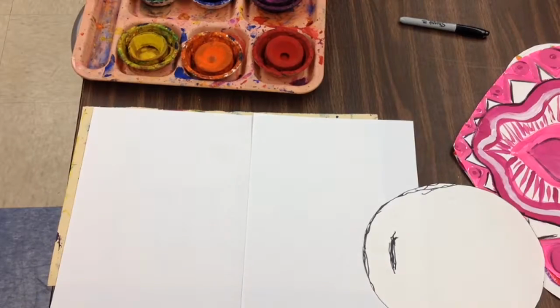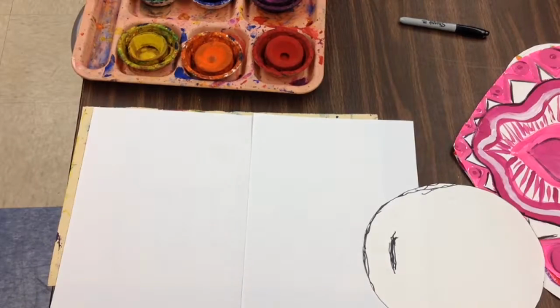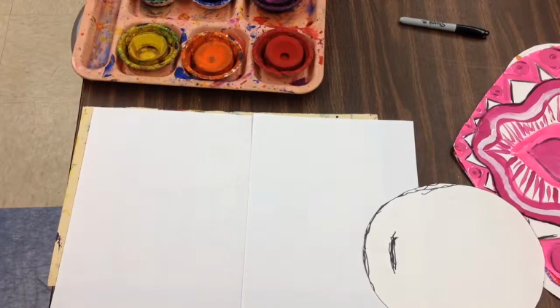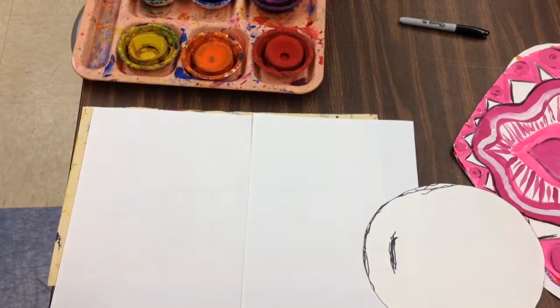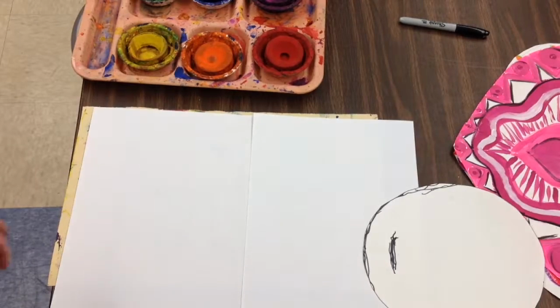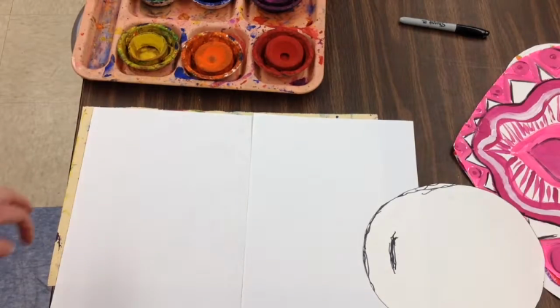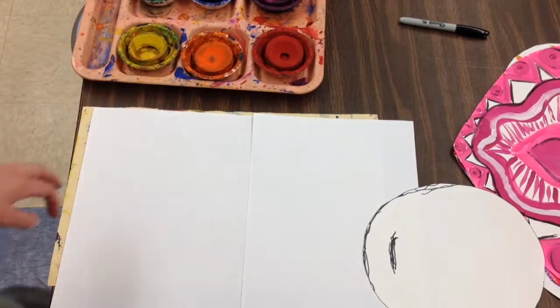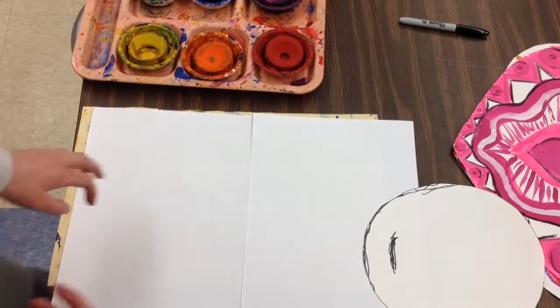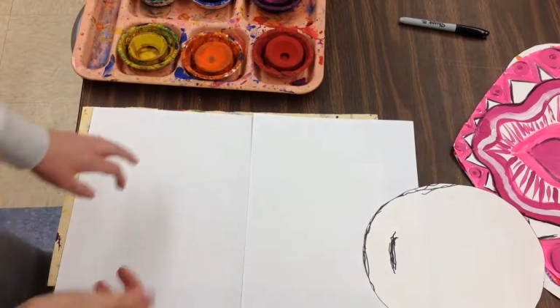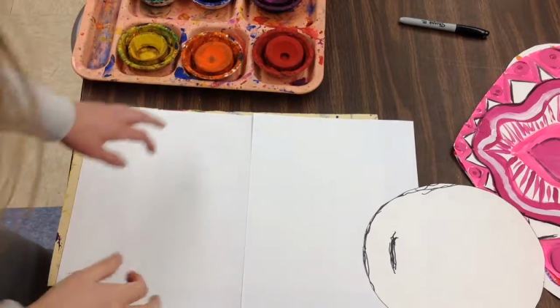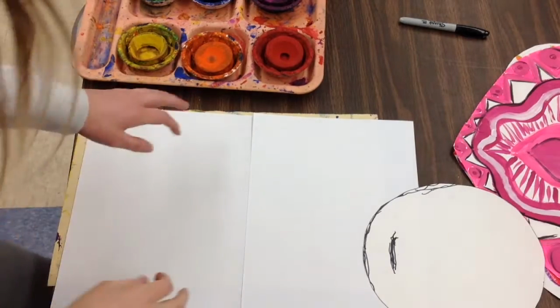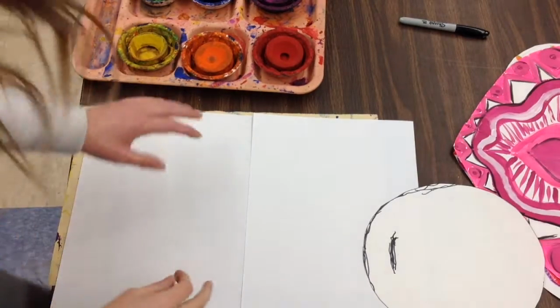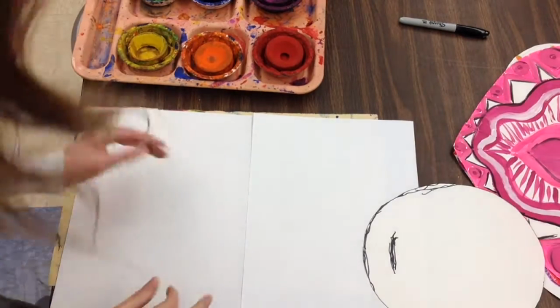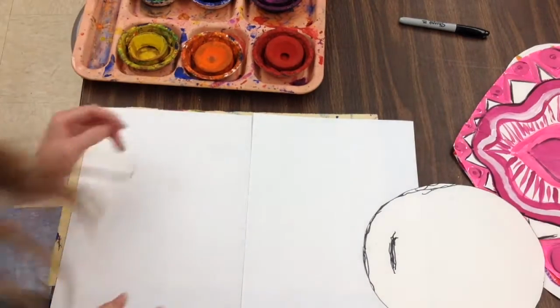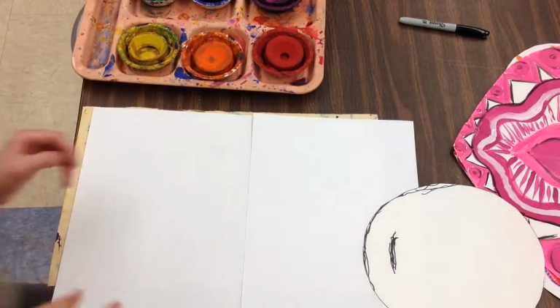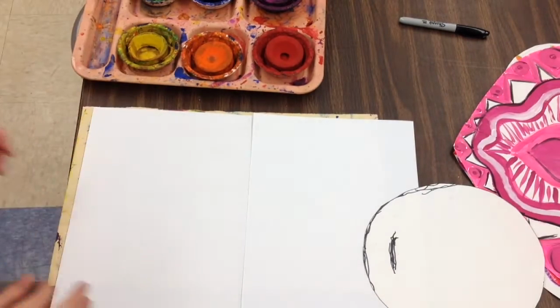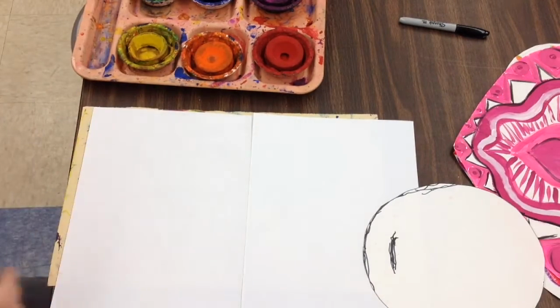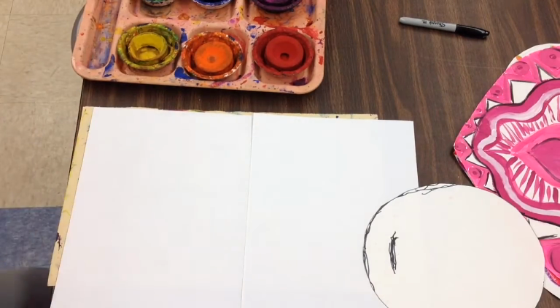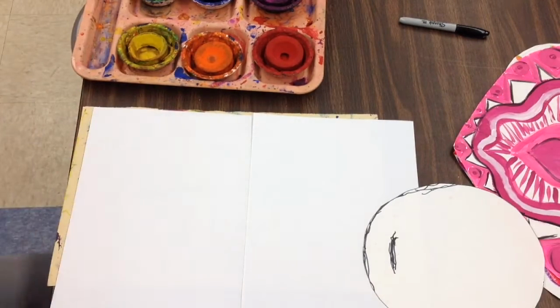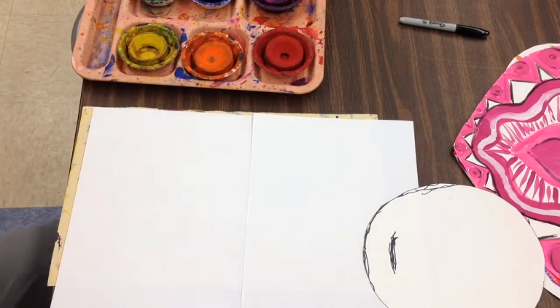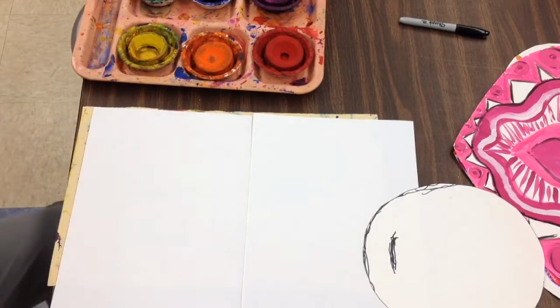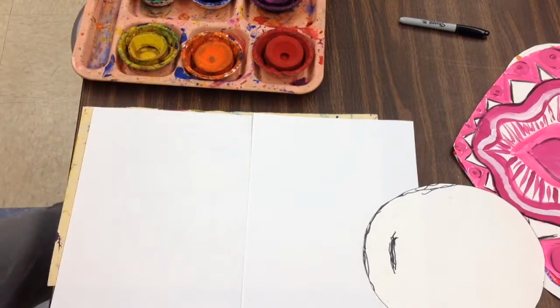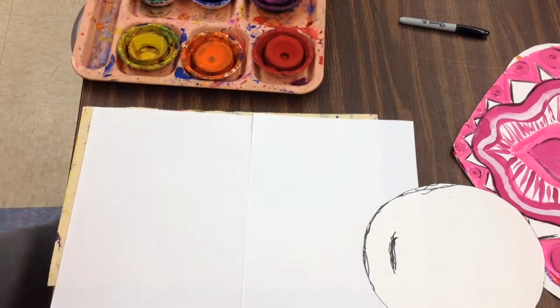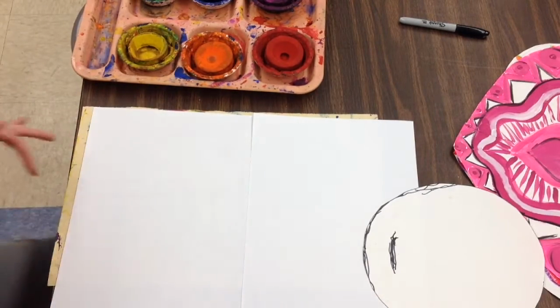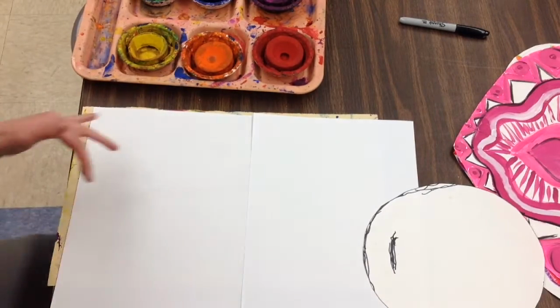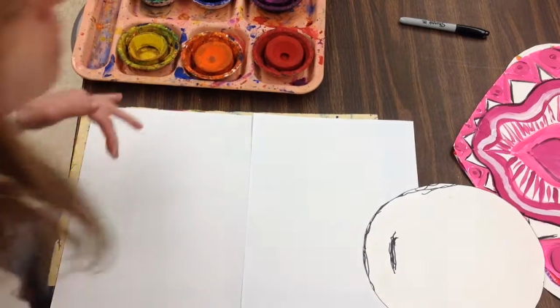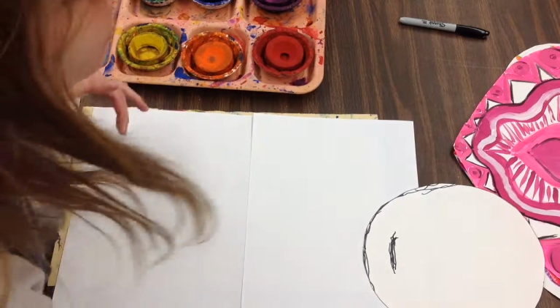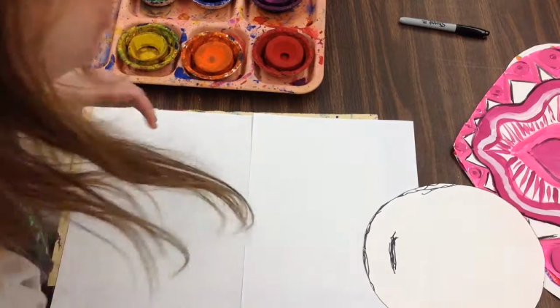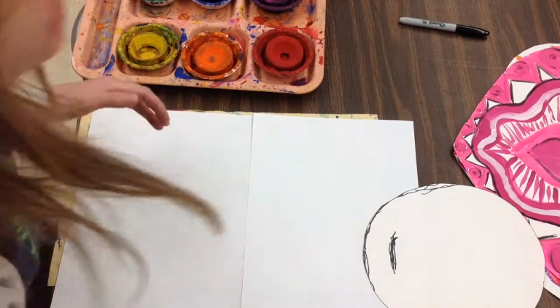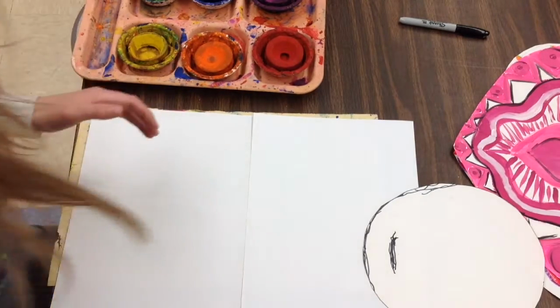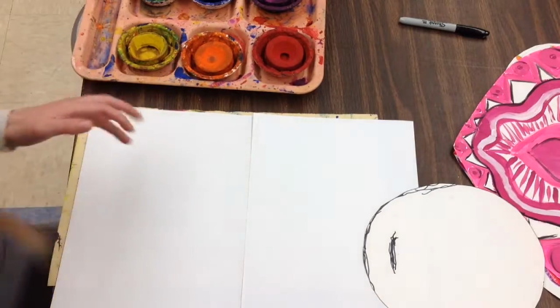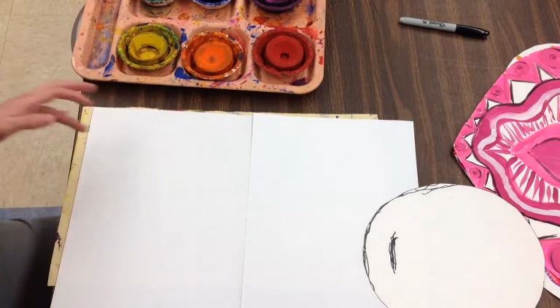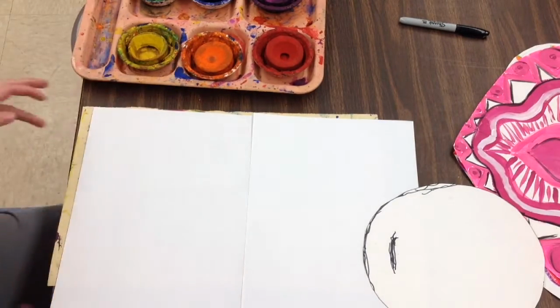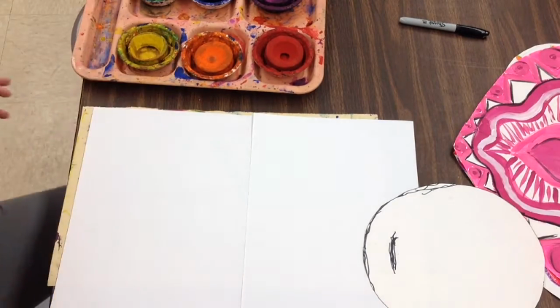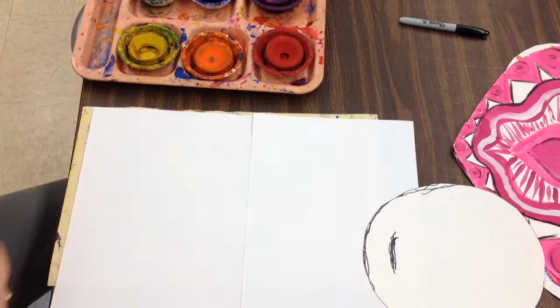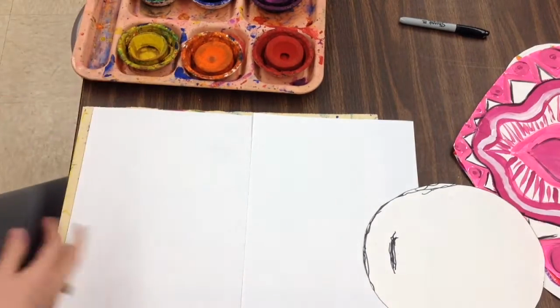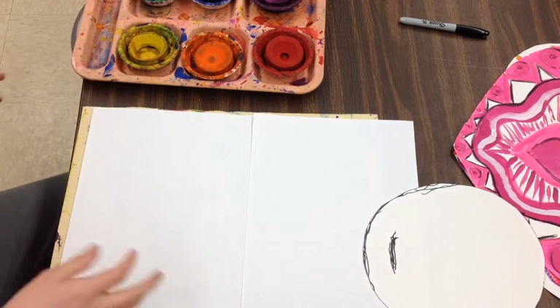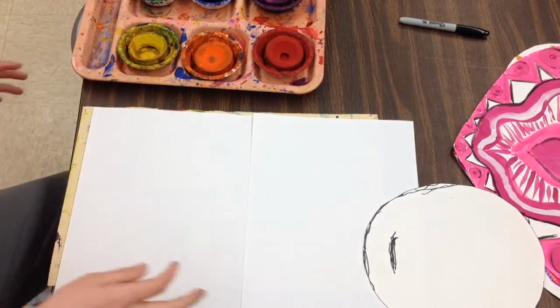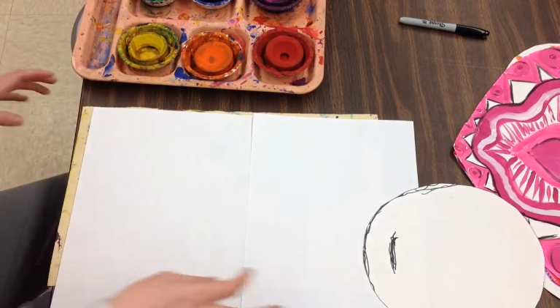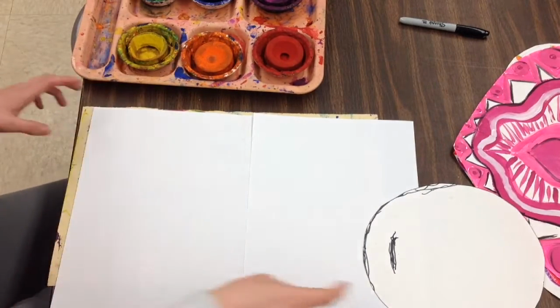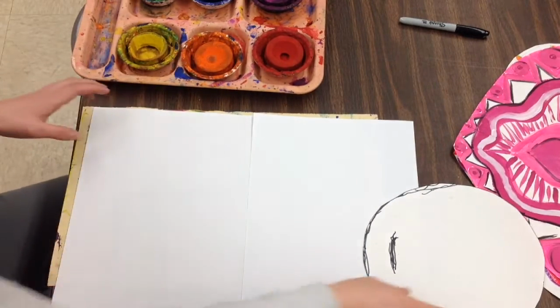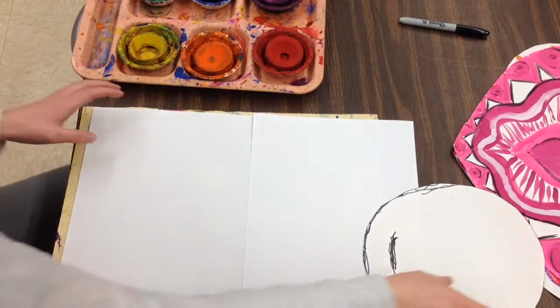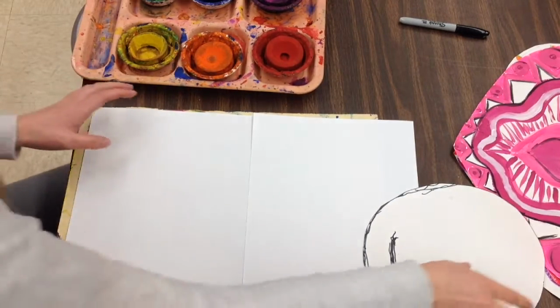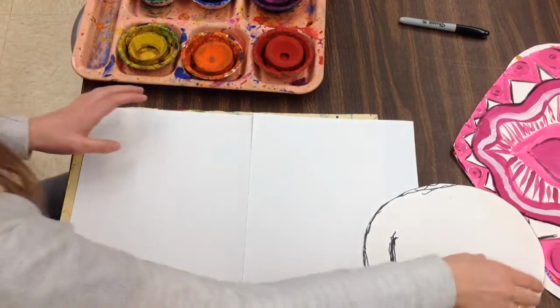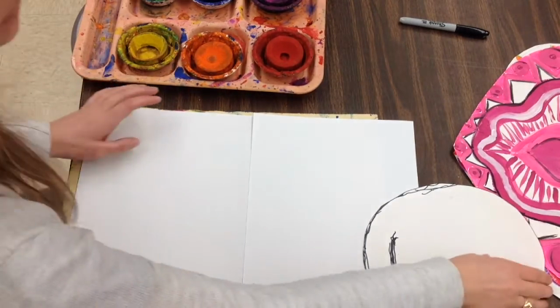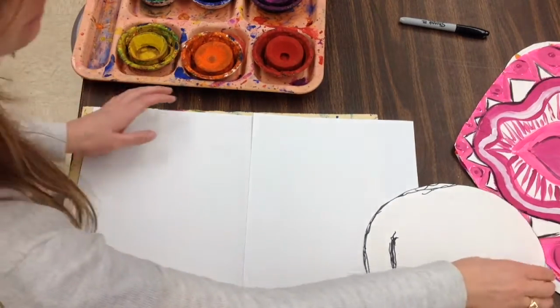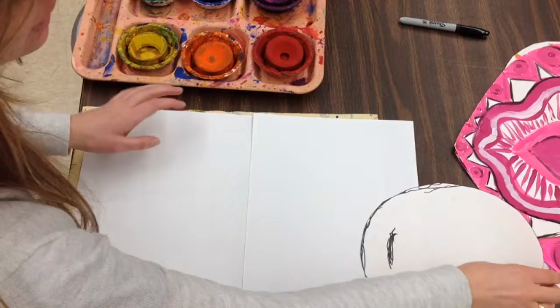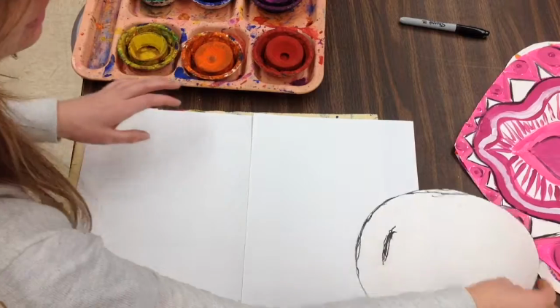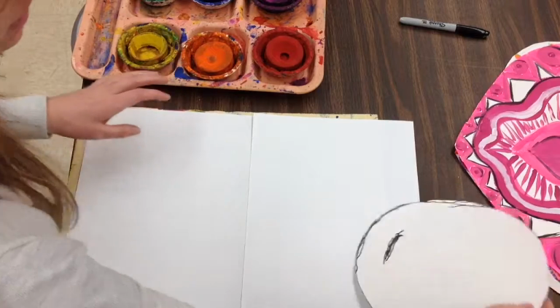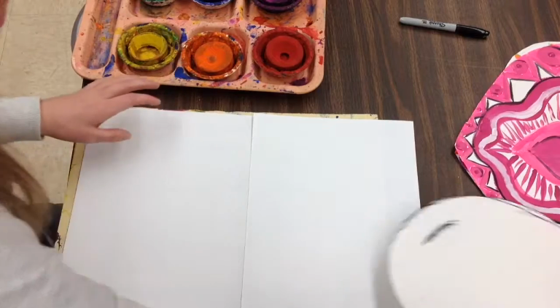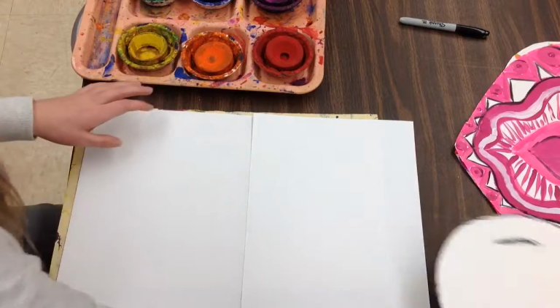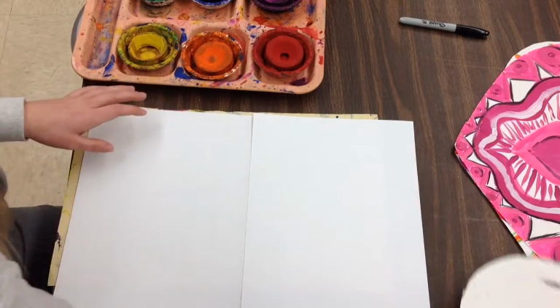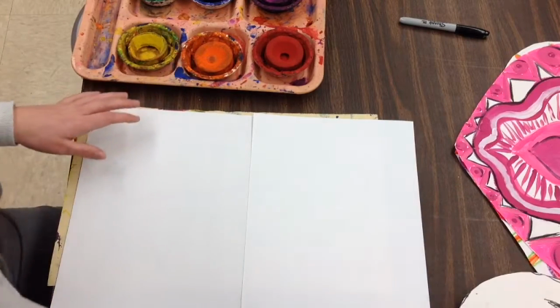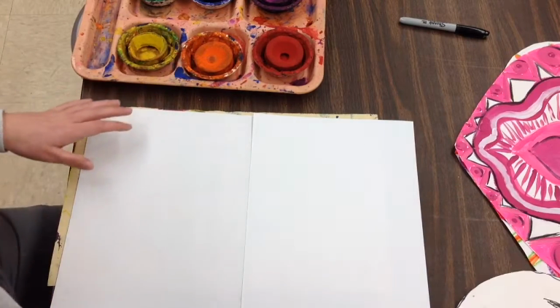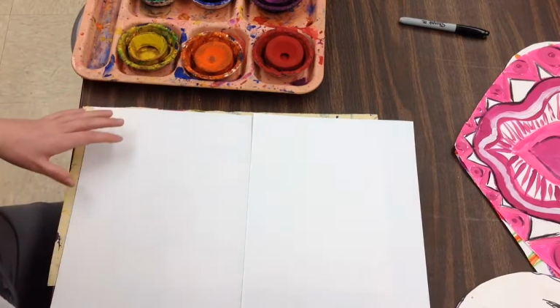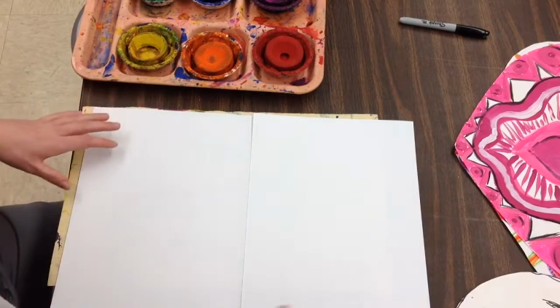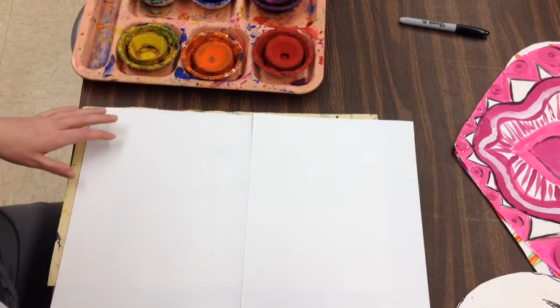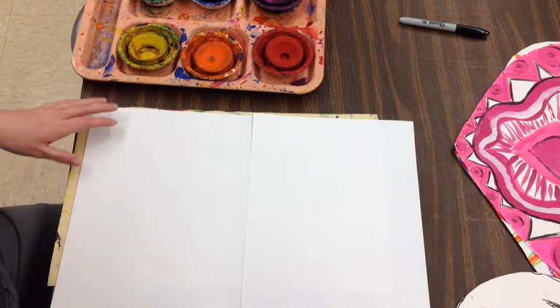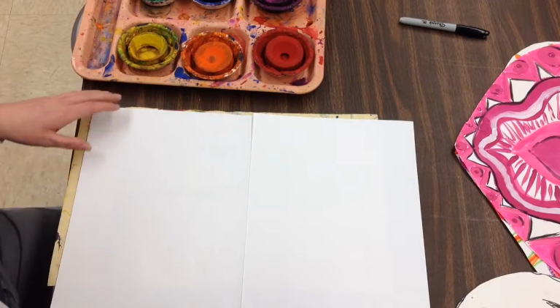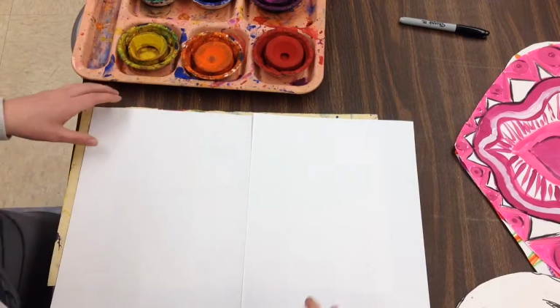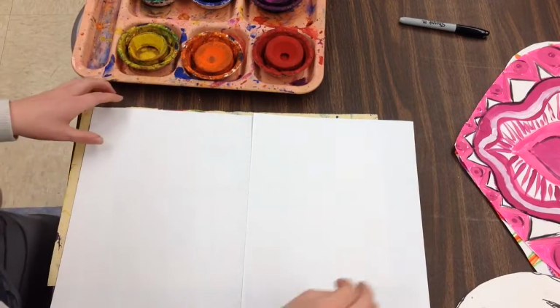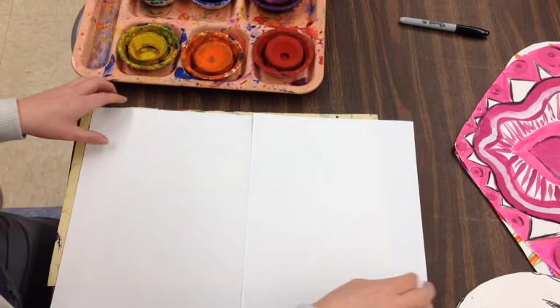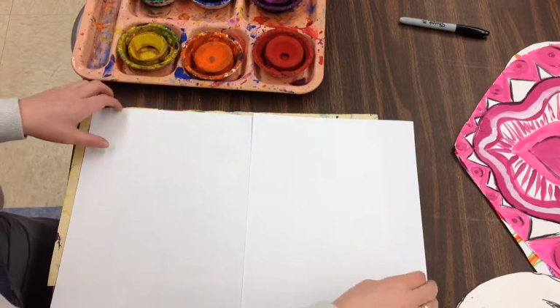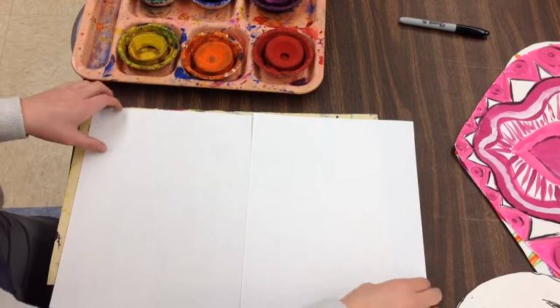Today, 4th grade artists, we are going to be starting our emoji agamographs. To do that, we need to start by making our emoji paintings.